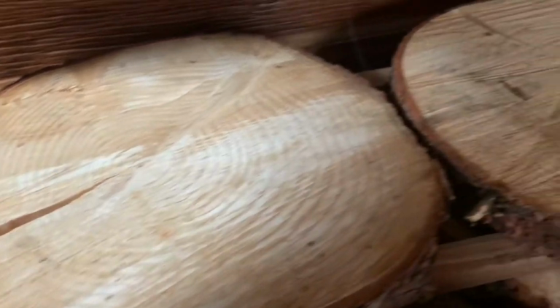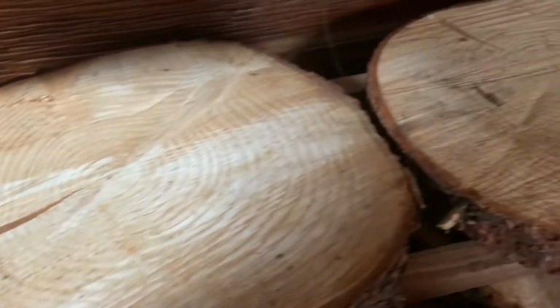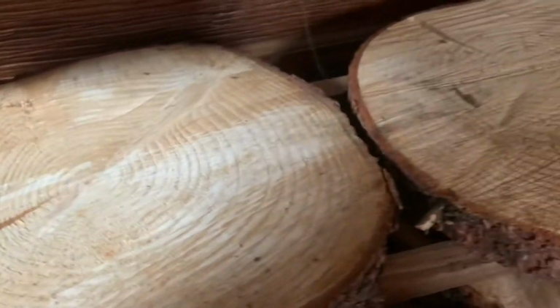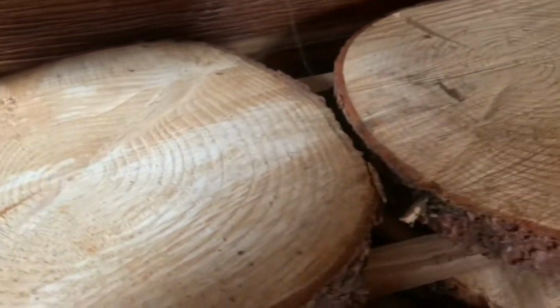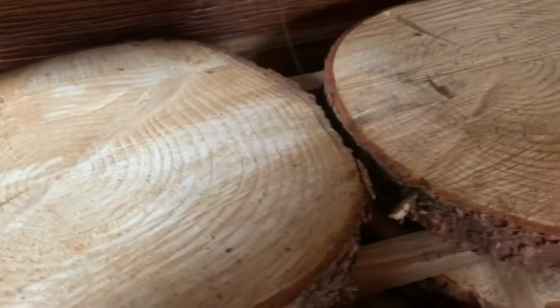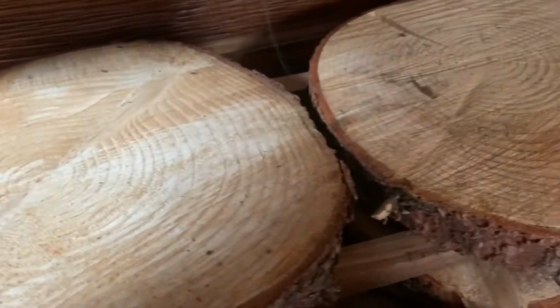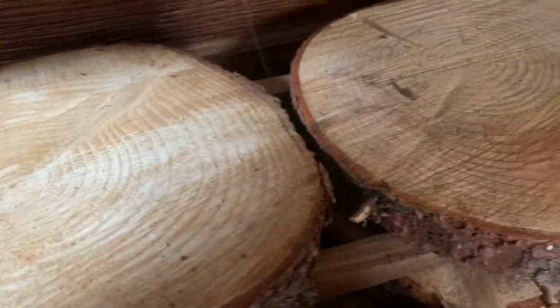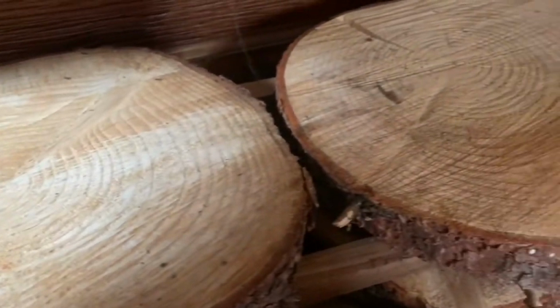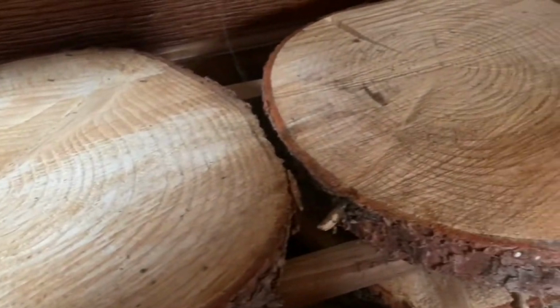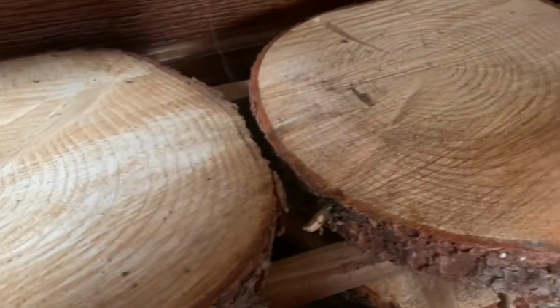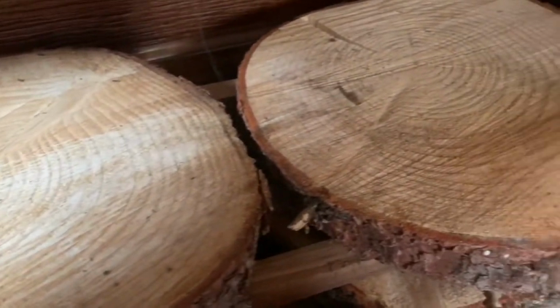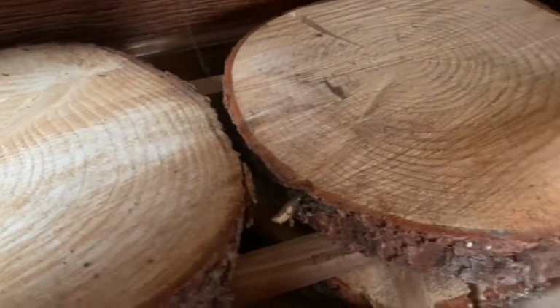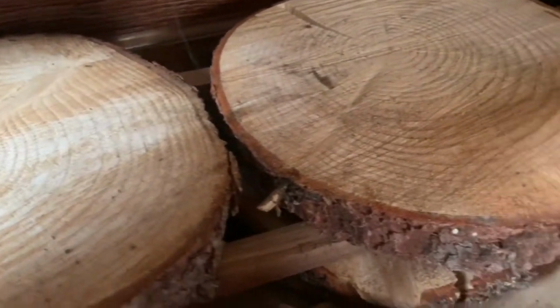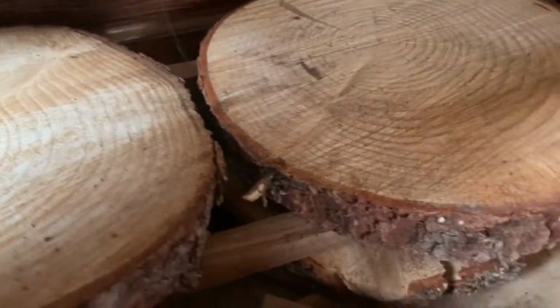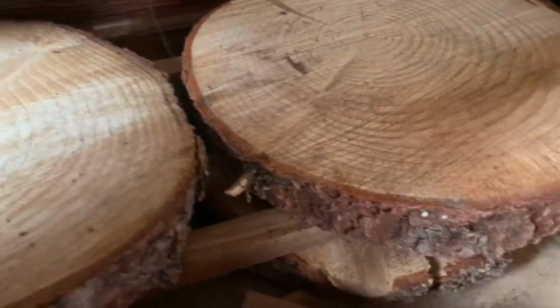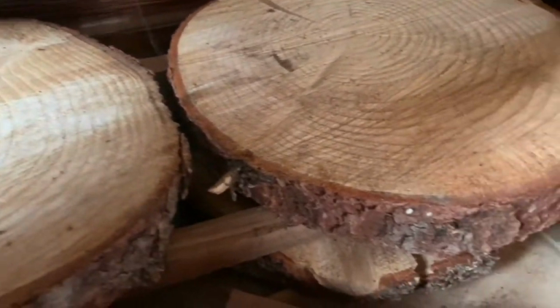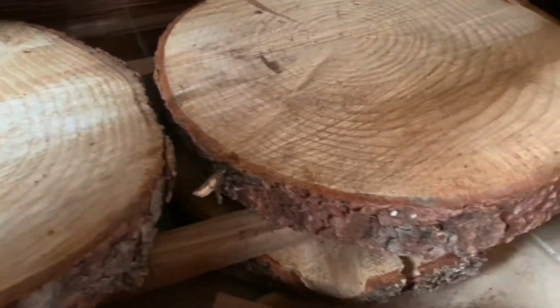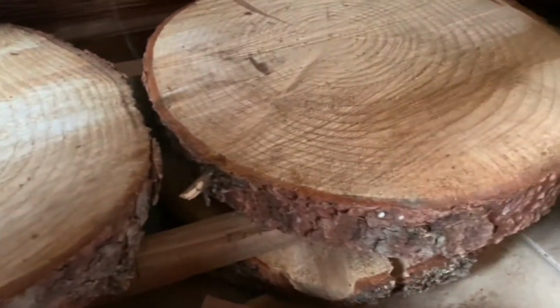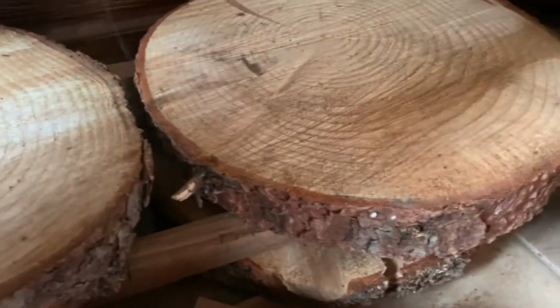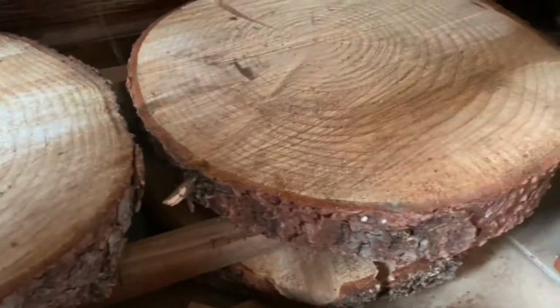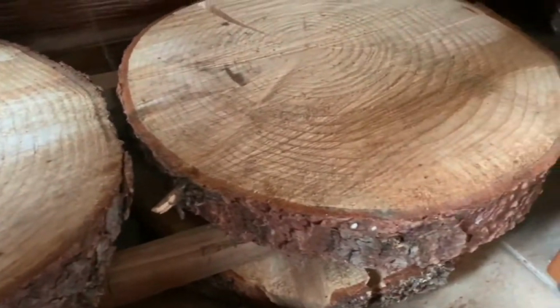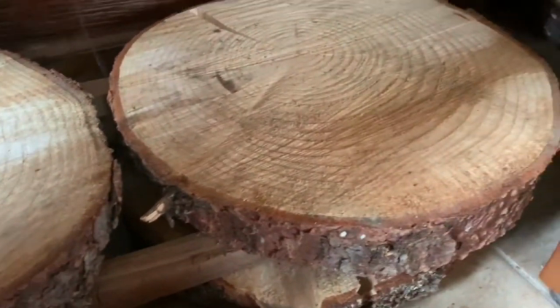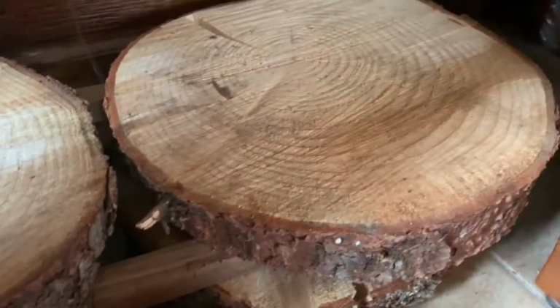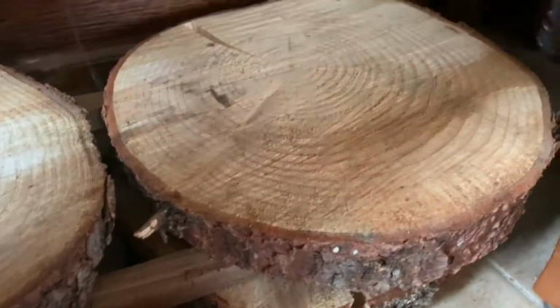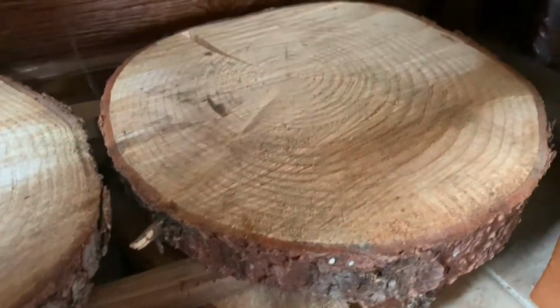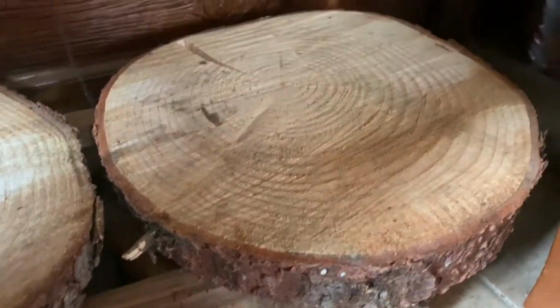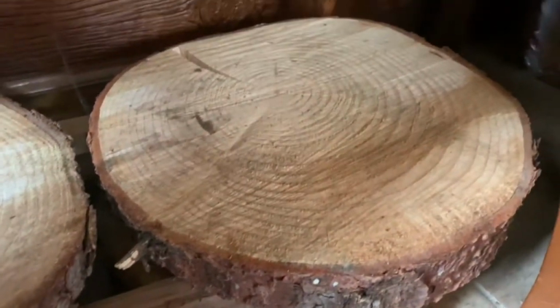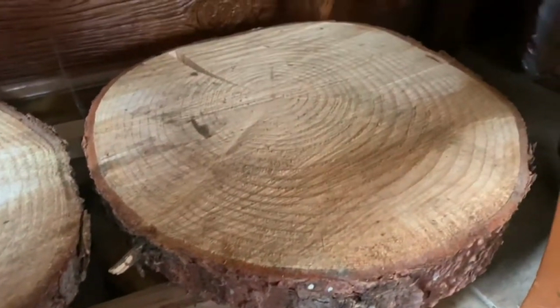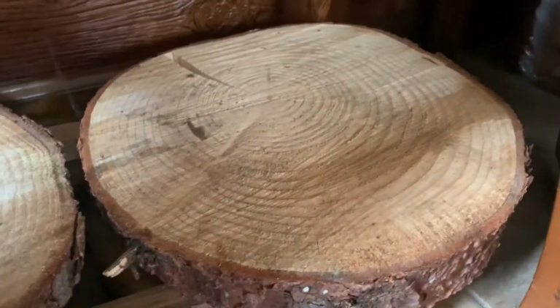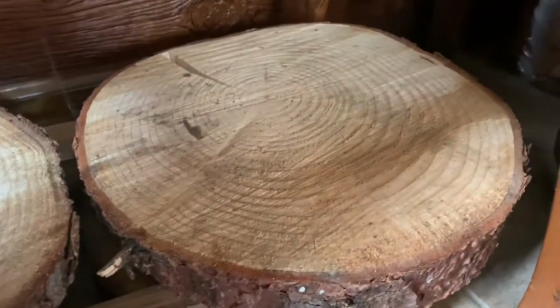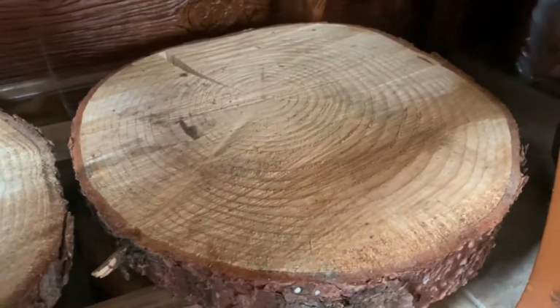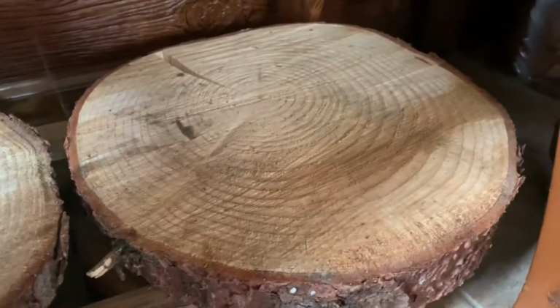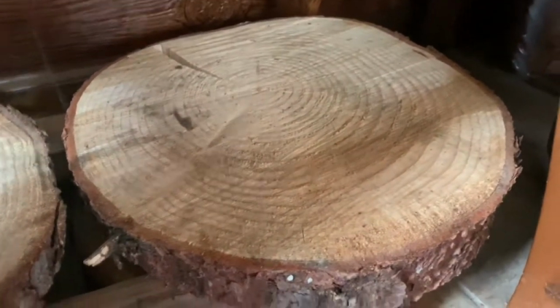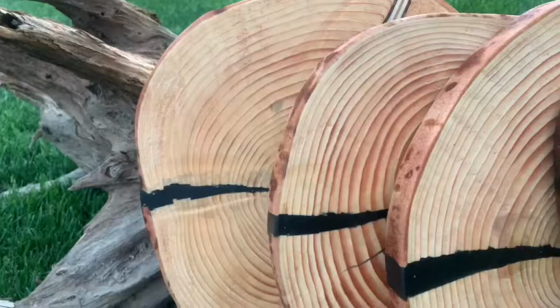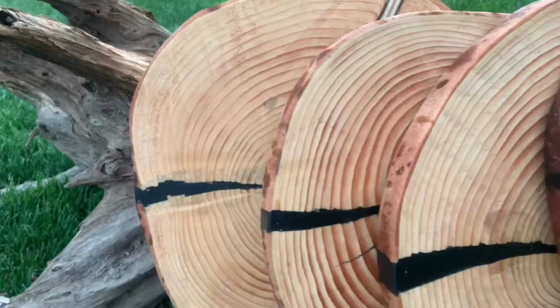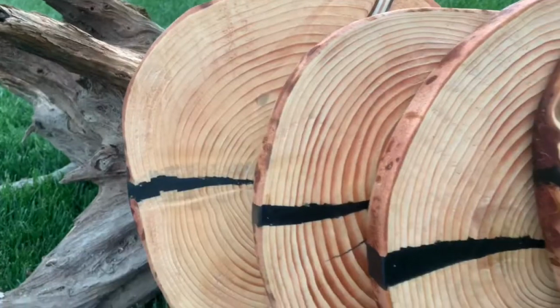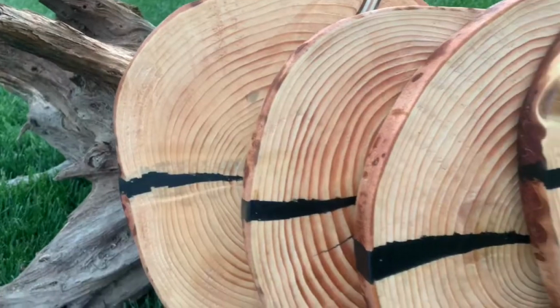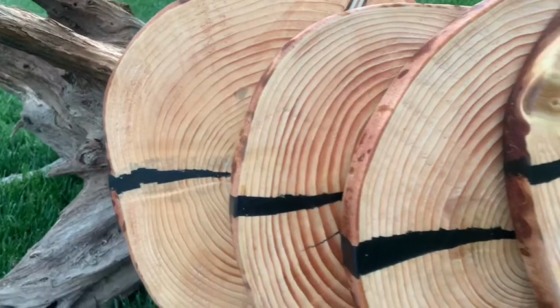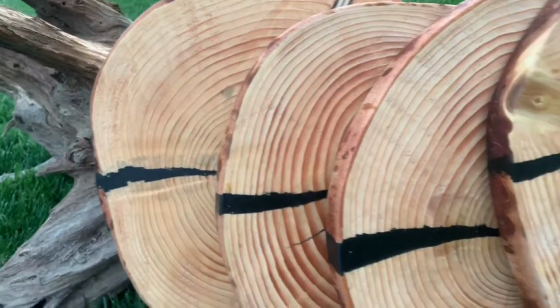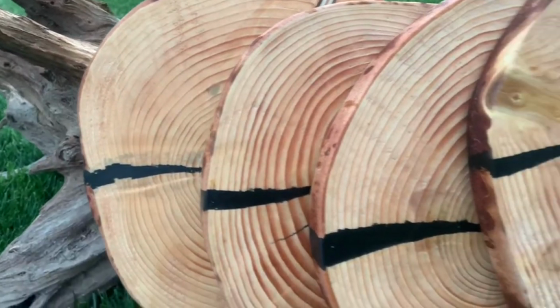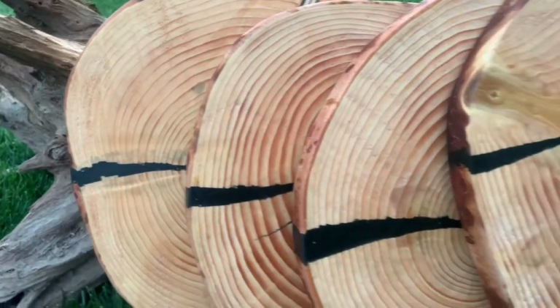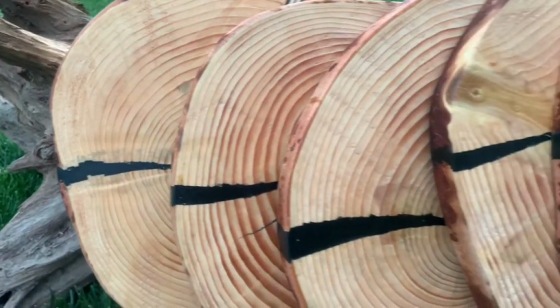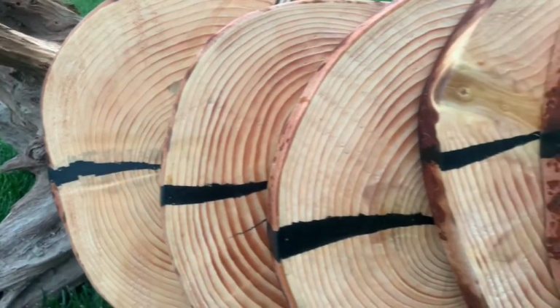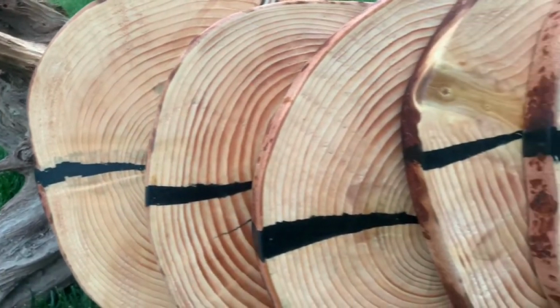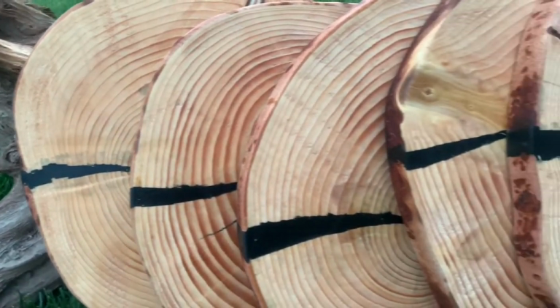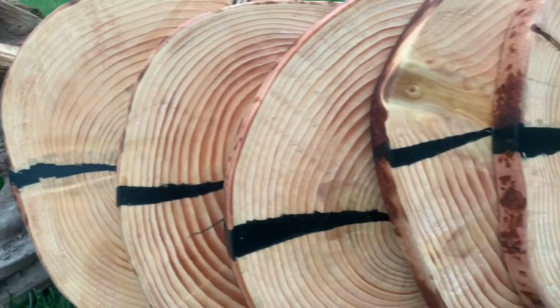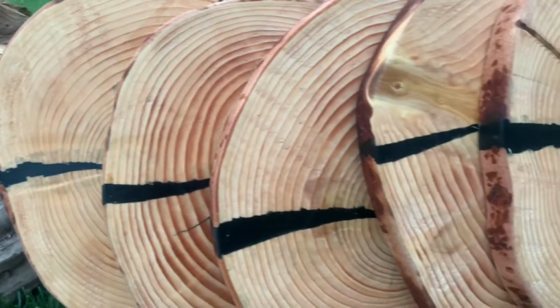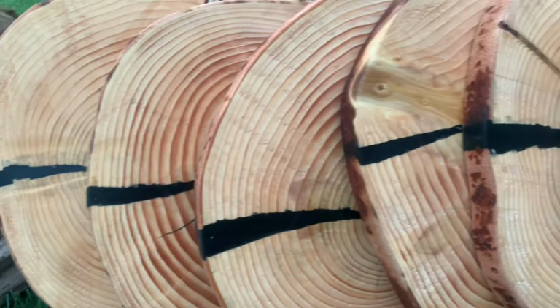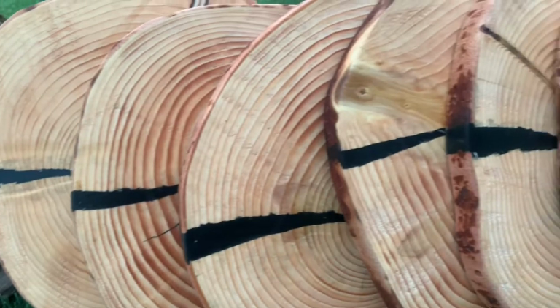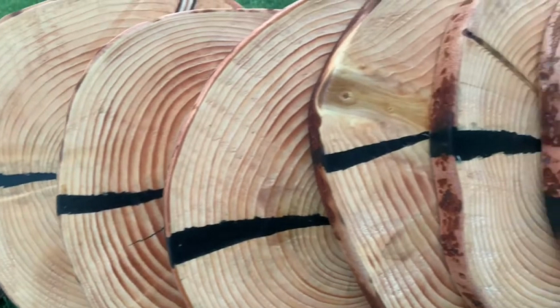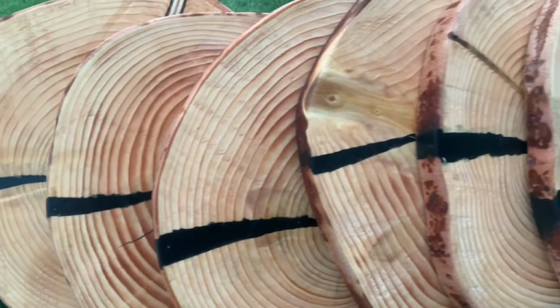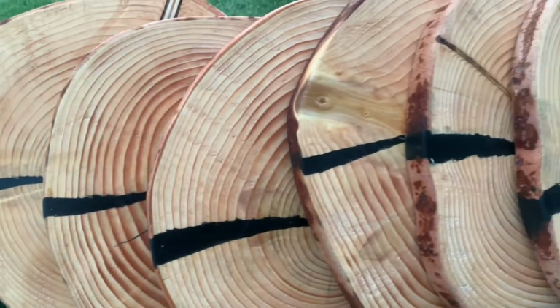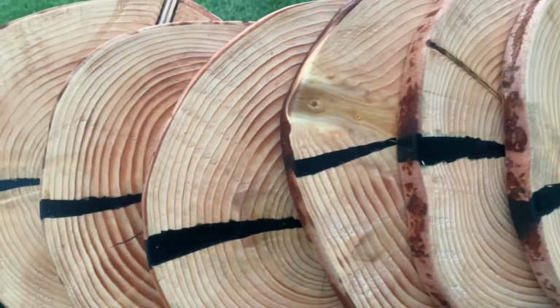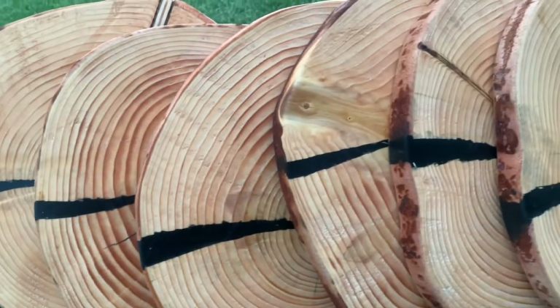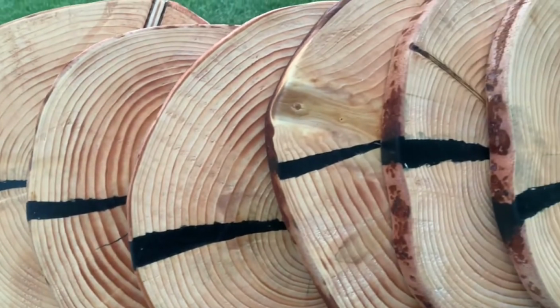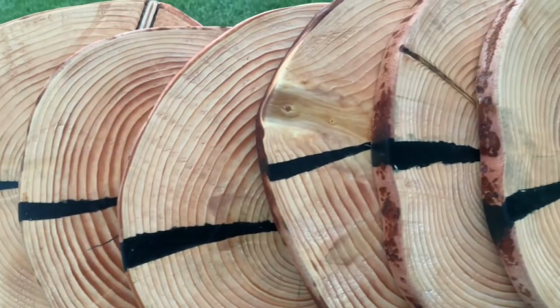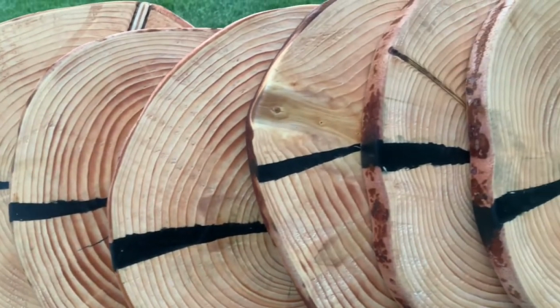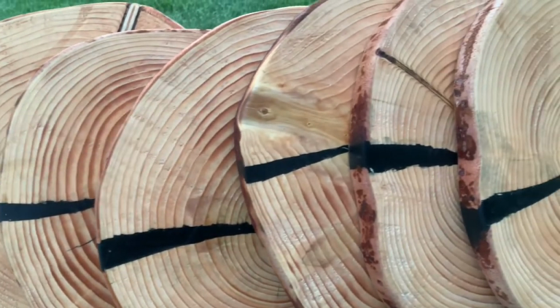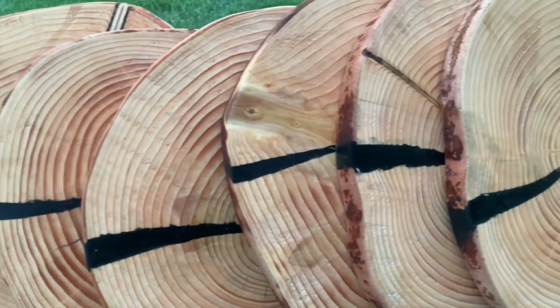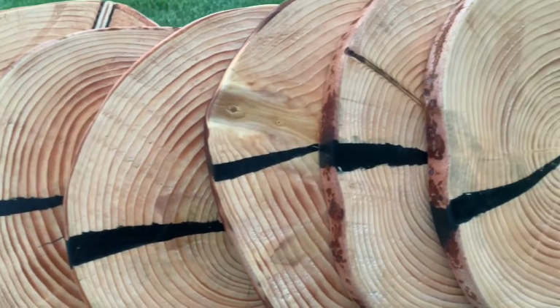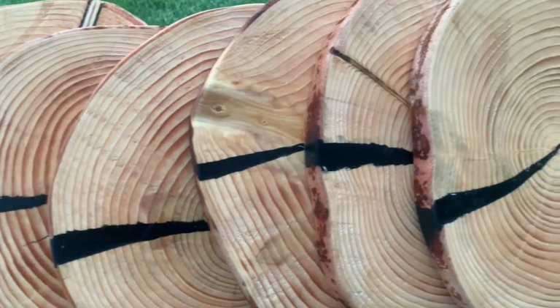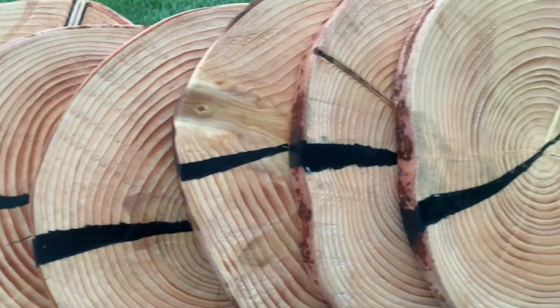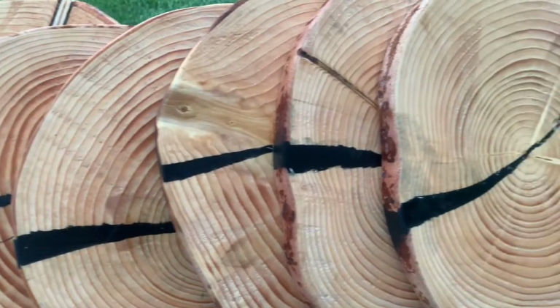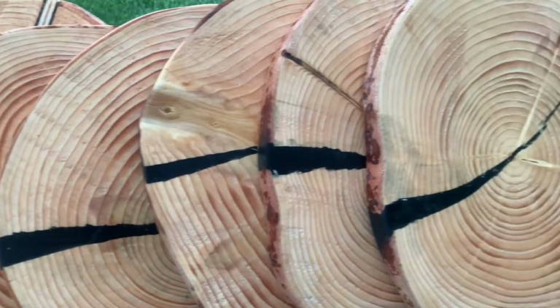Hello everyone, today I'm going to show you how I turn these pine cookies into serving trays with black resin.